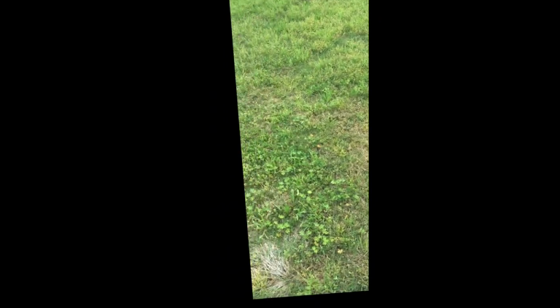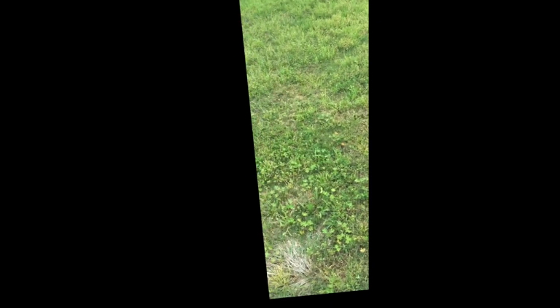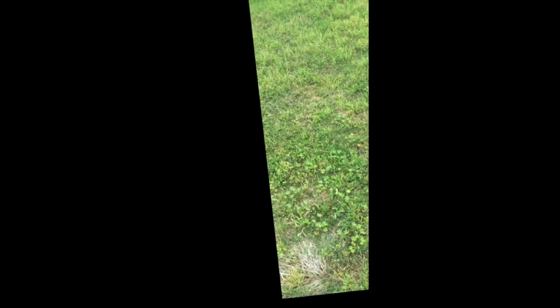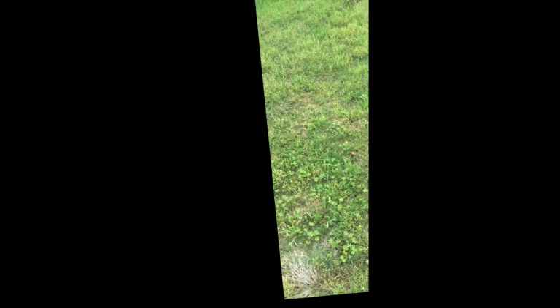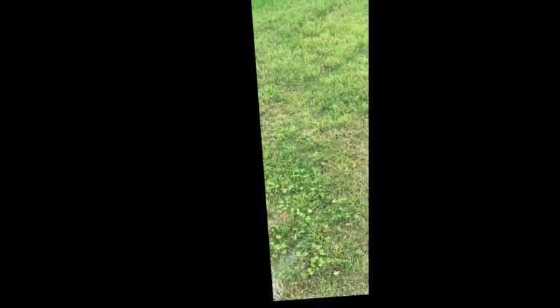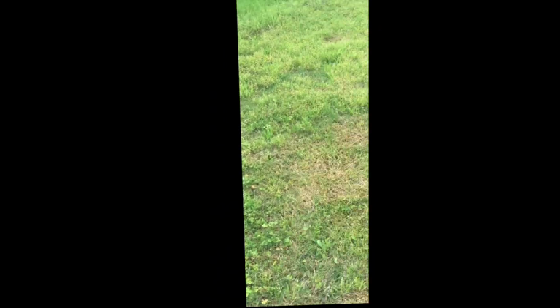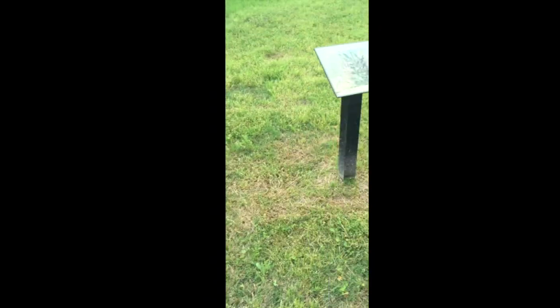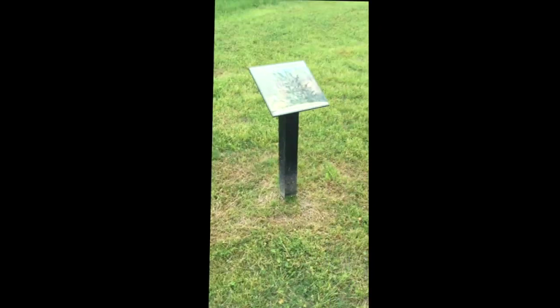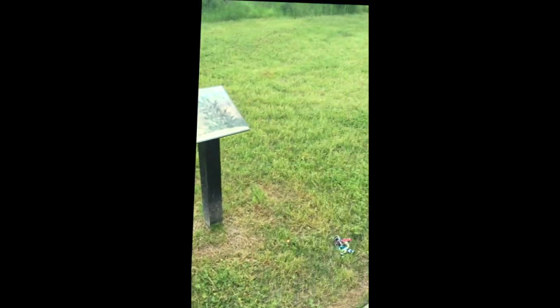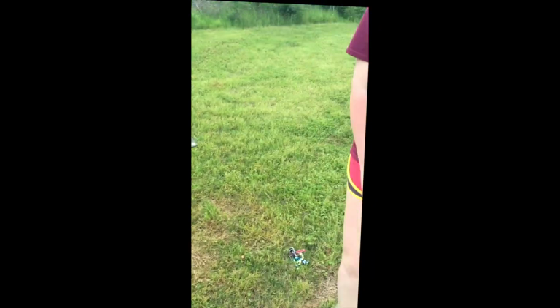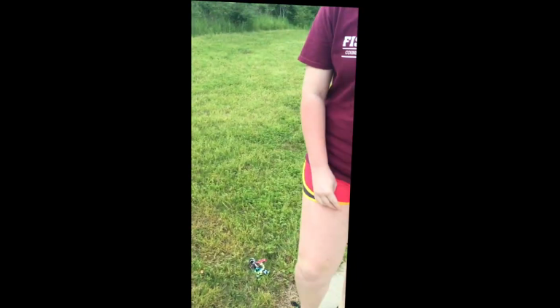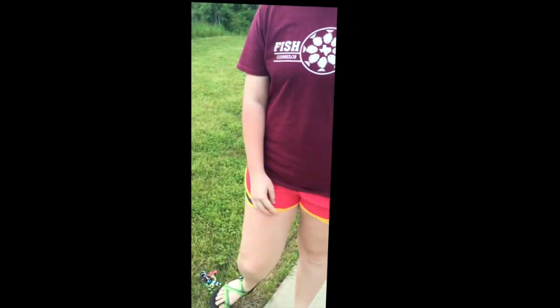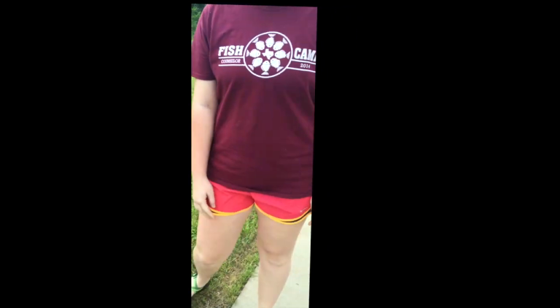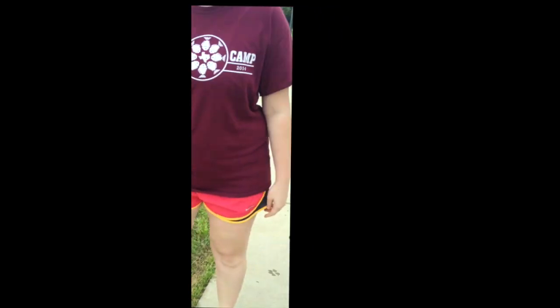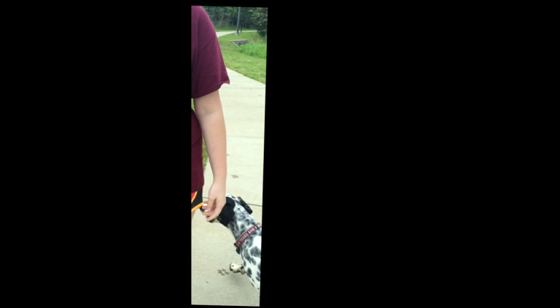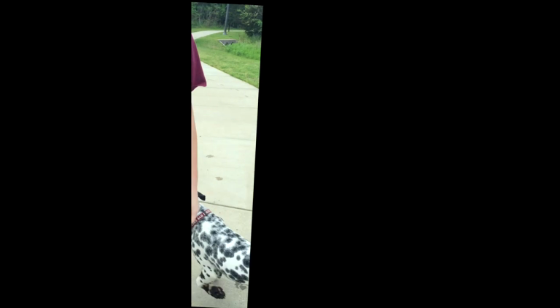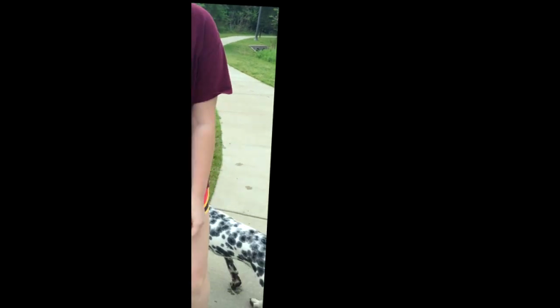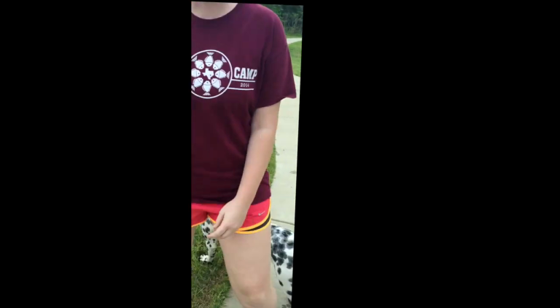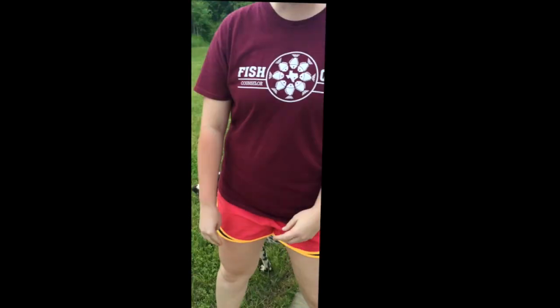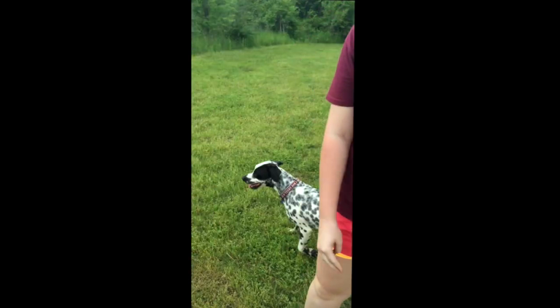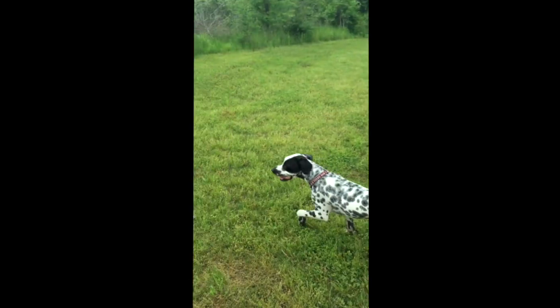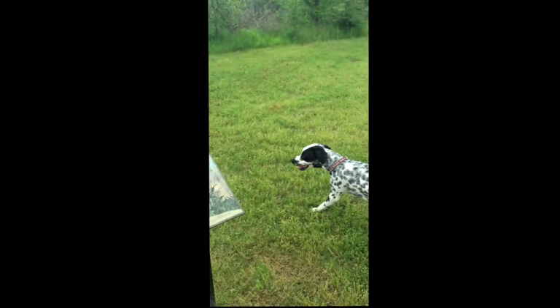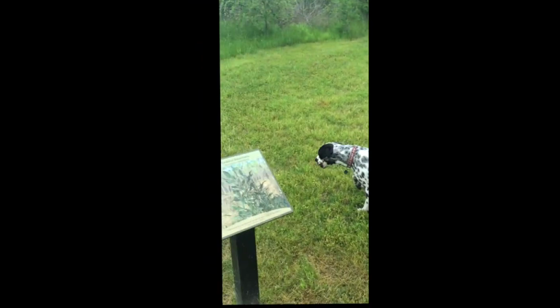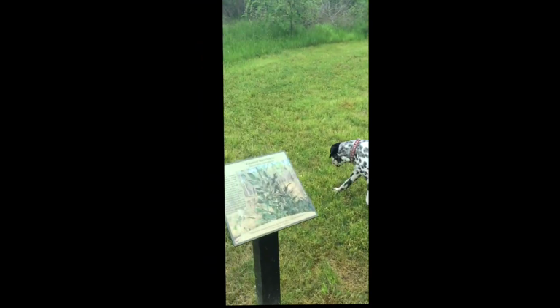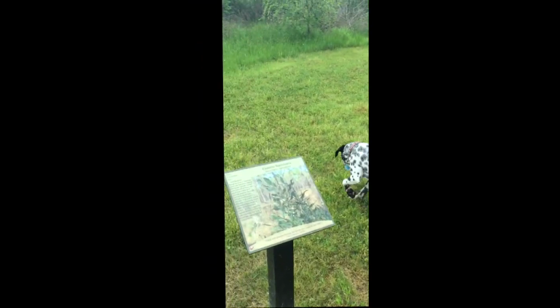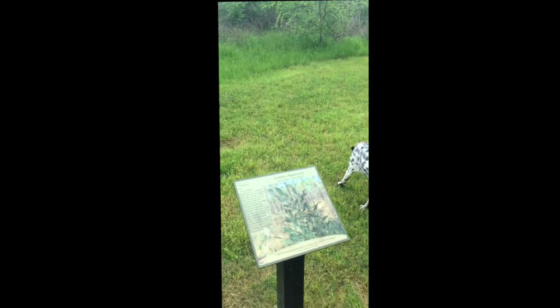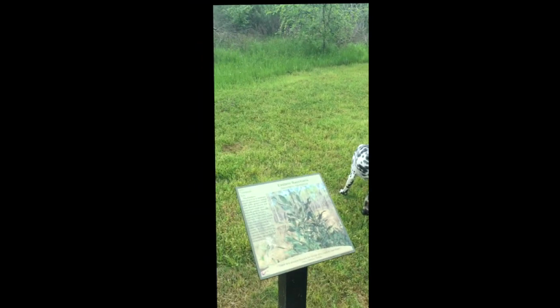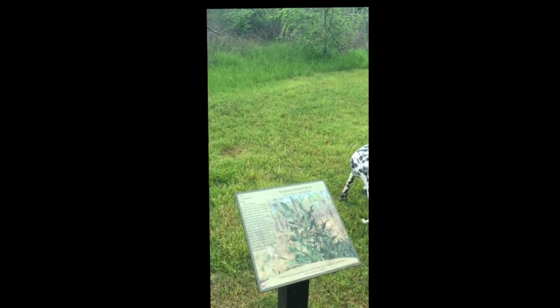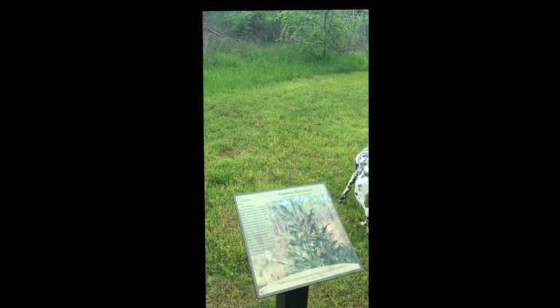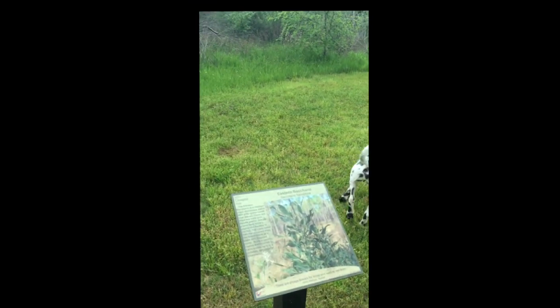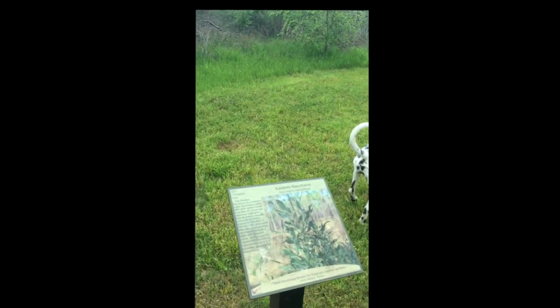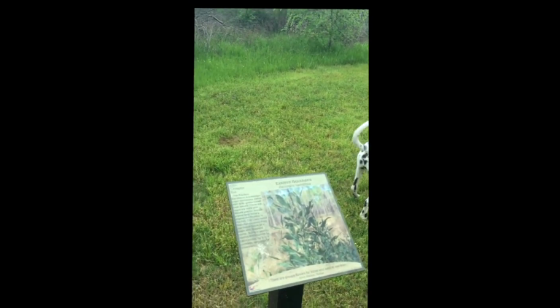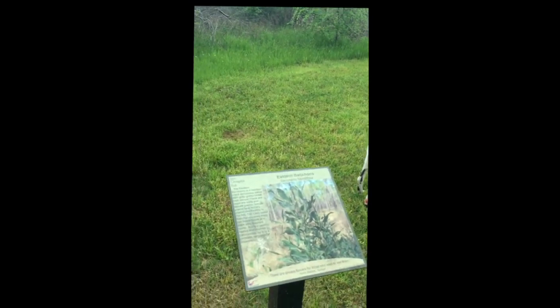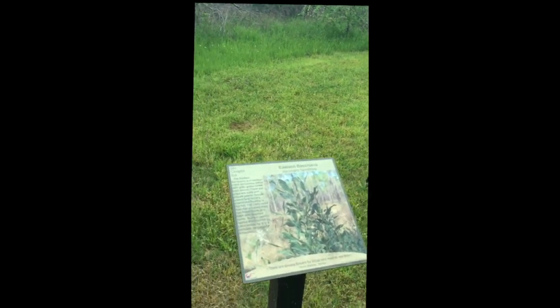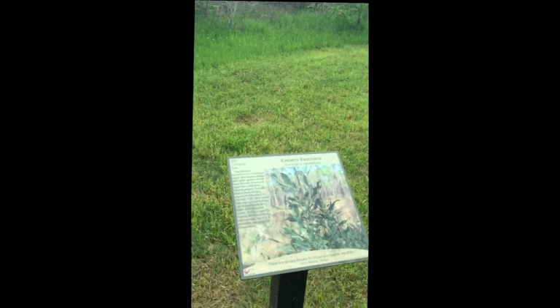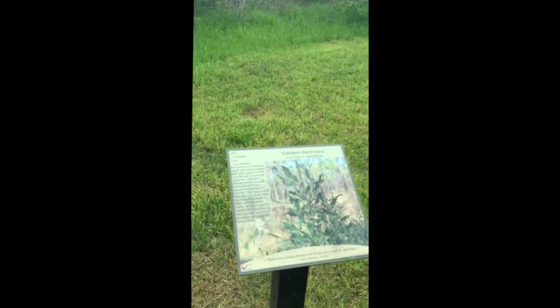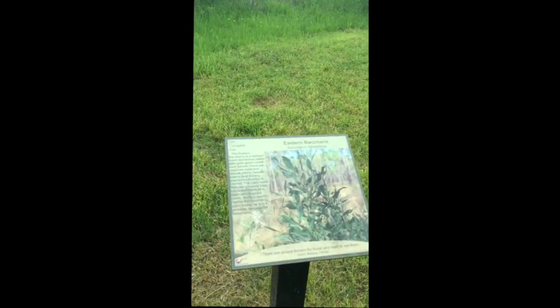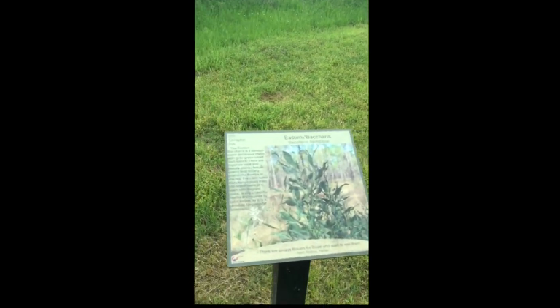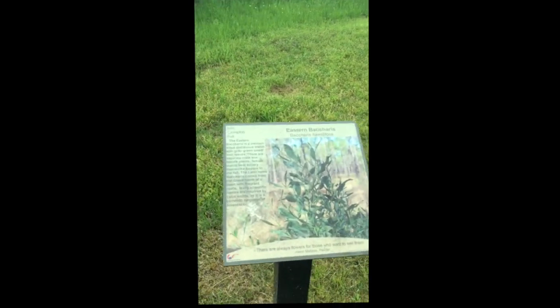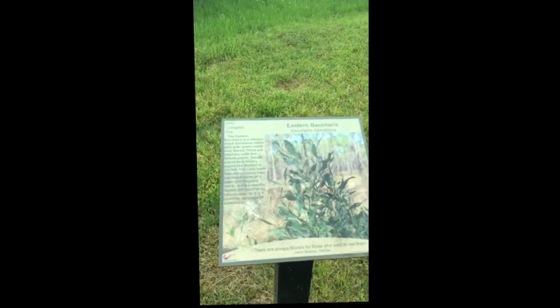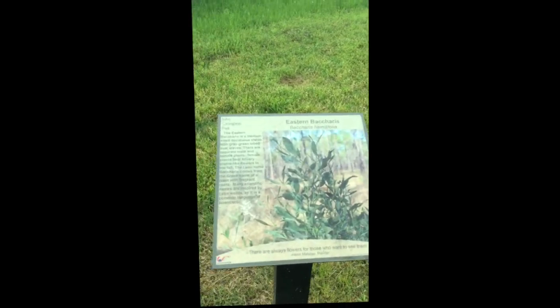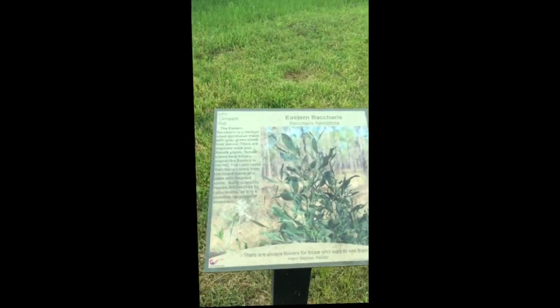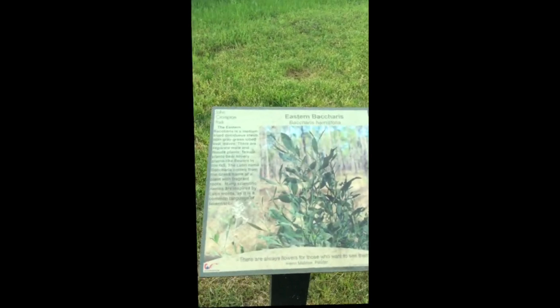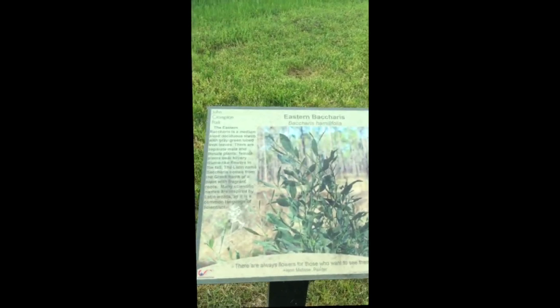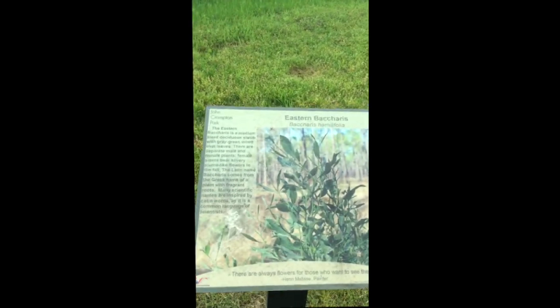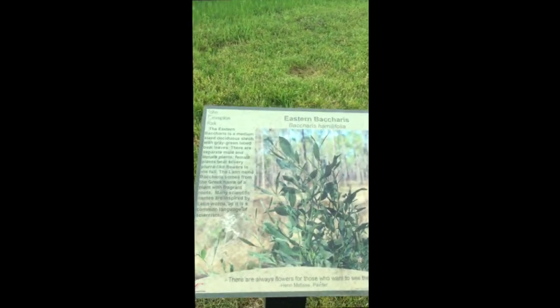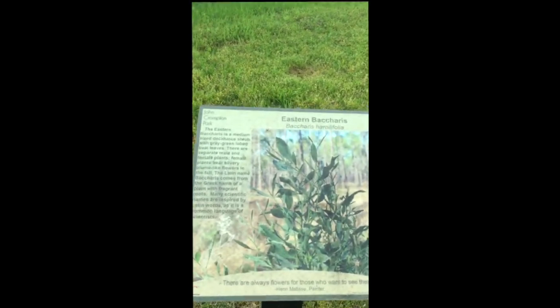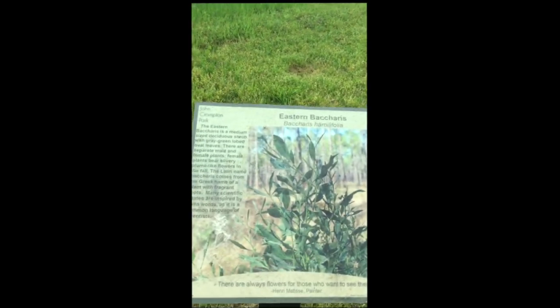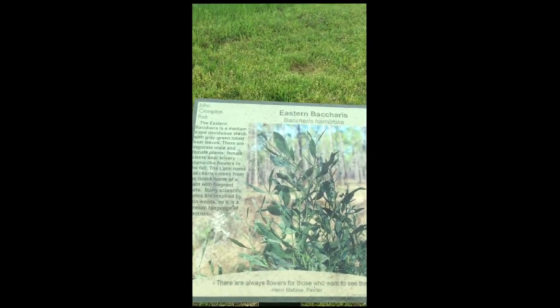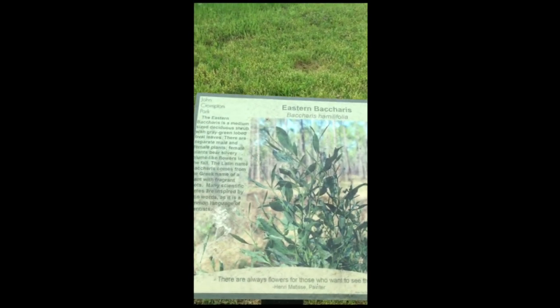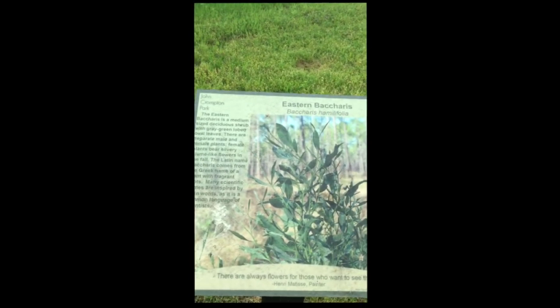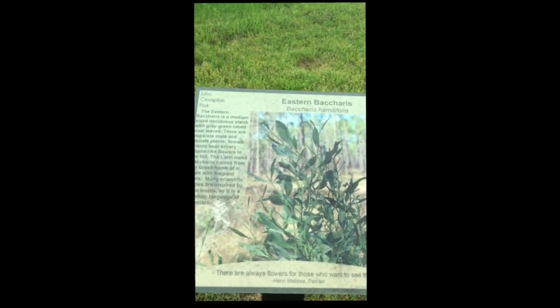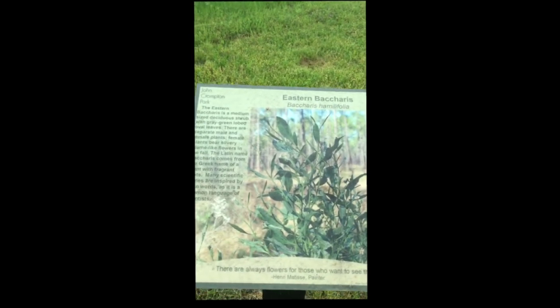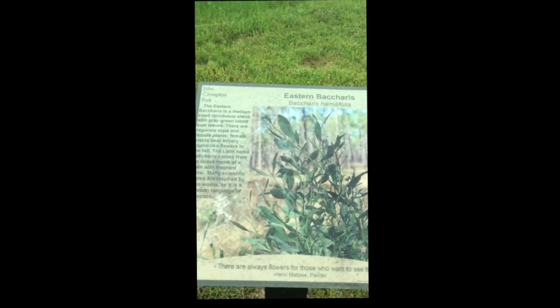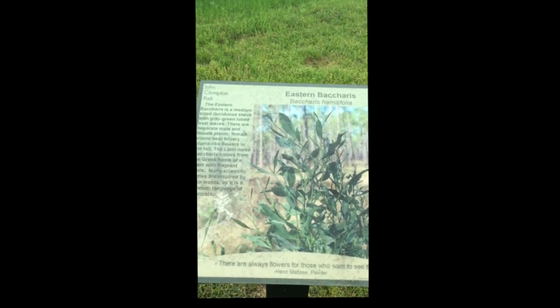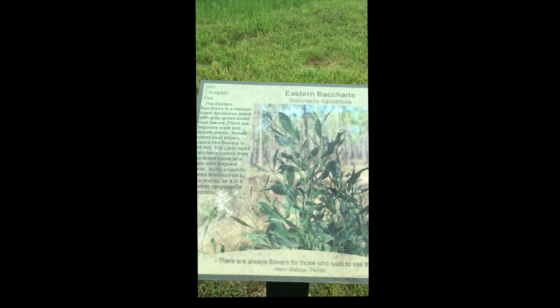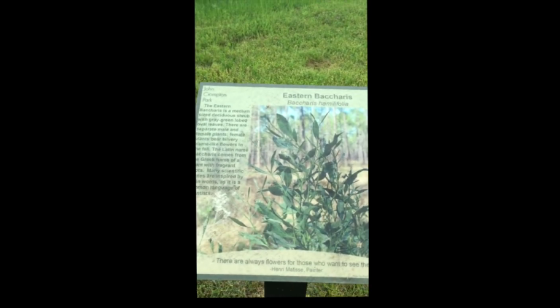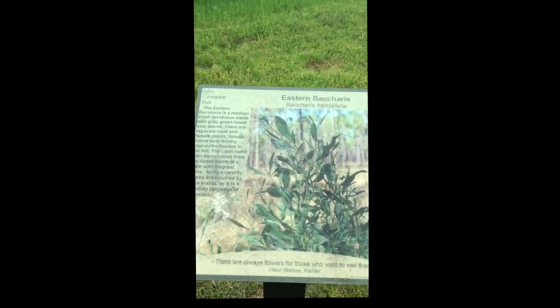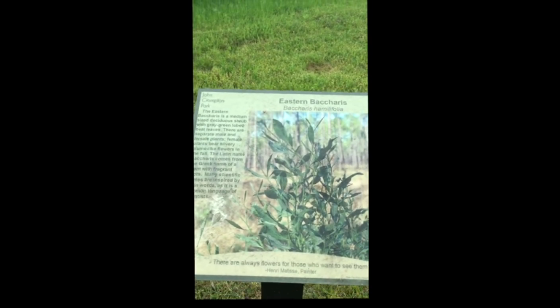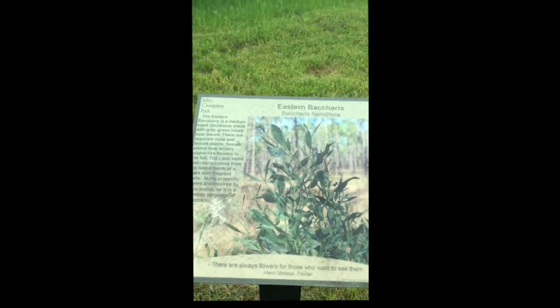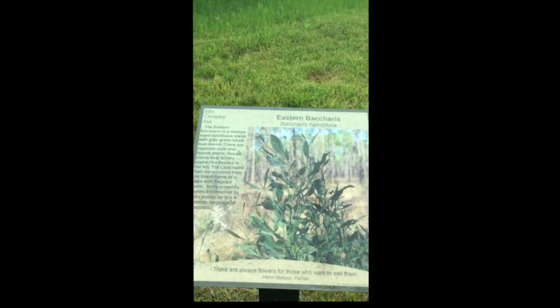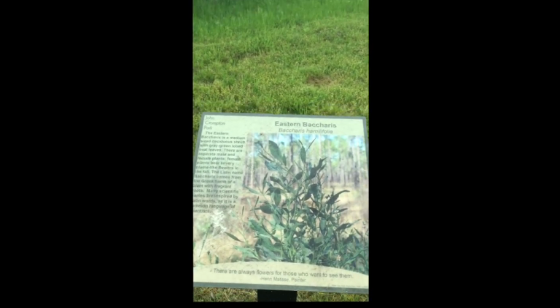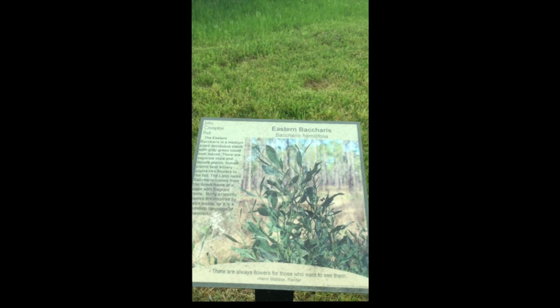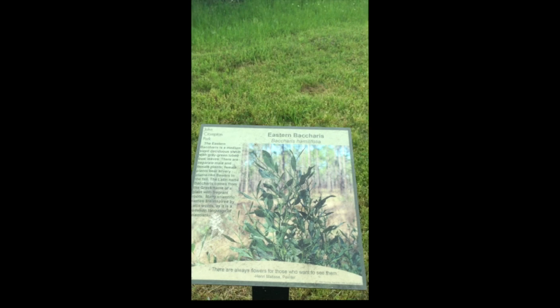Also along the trail are educational opportunities. For example, this is an Eastern Becarus — I don't even know what that means, but there it is!